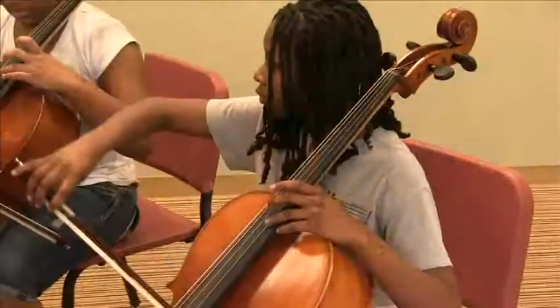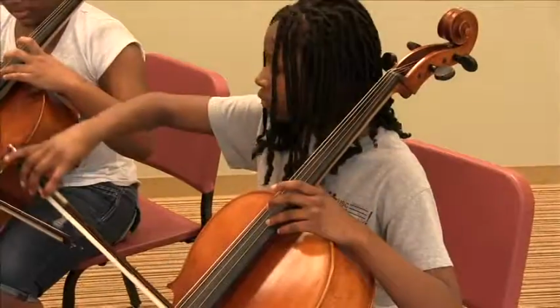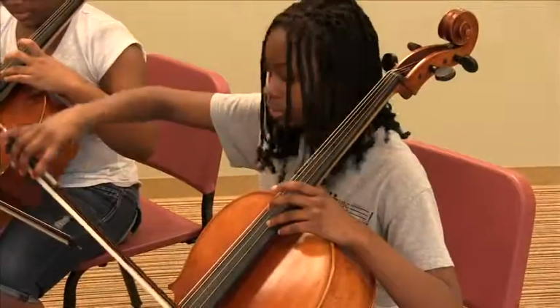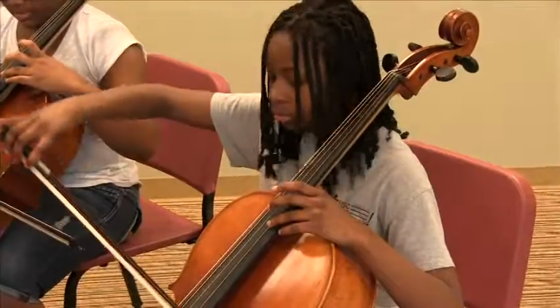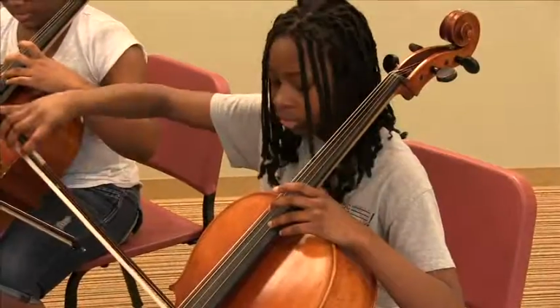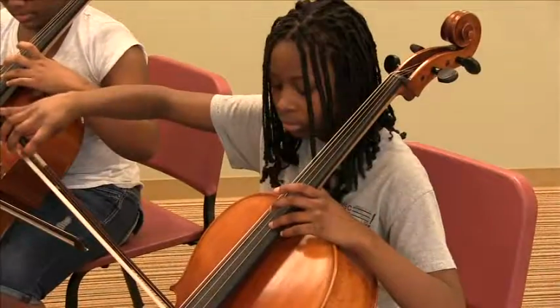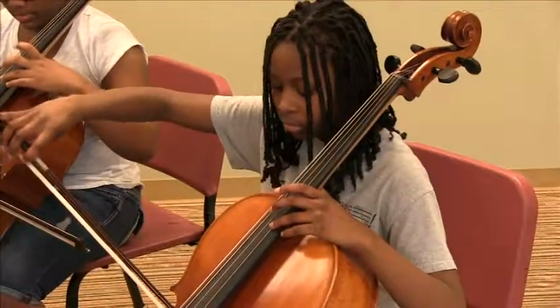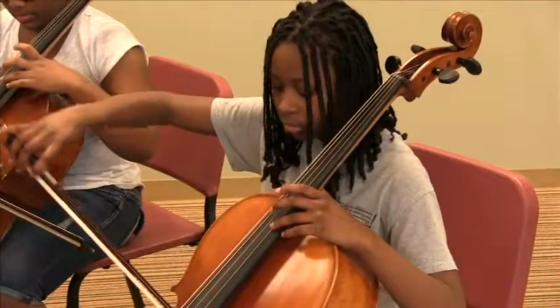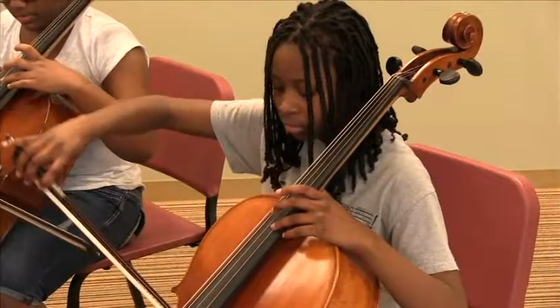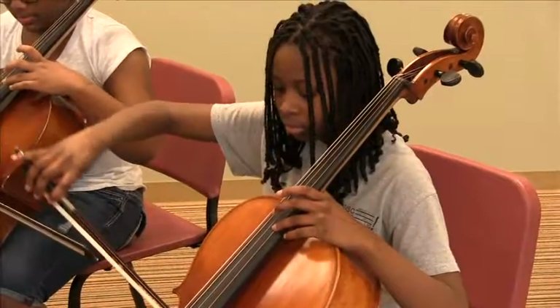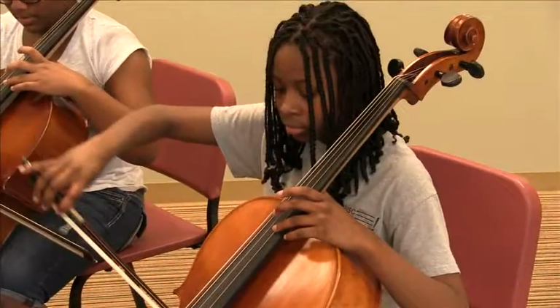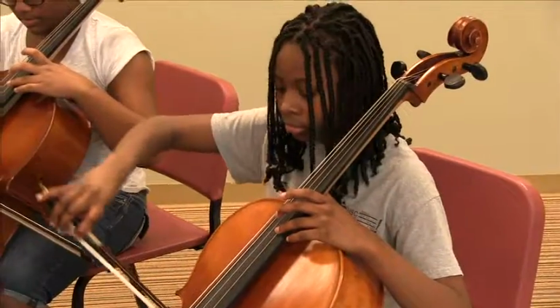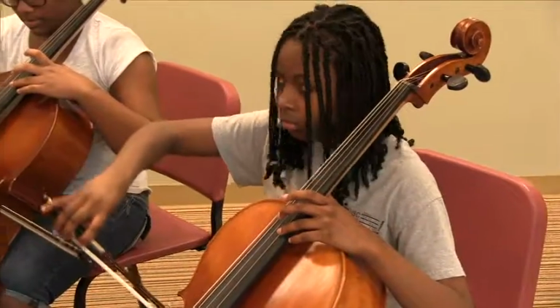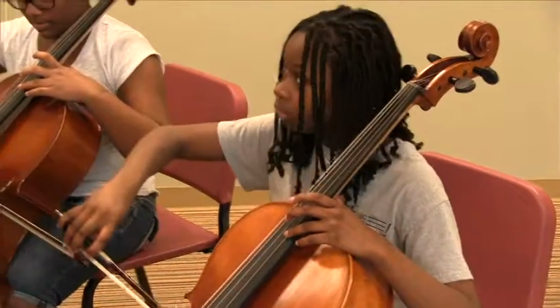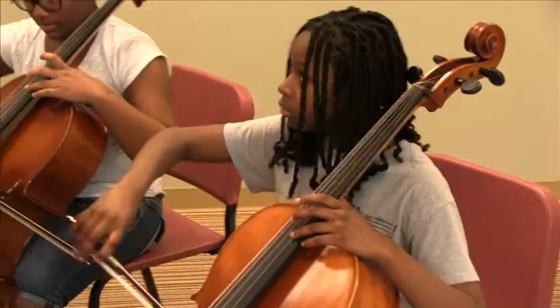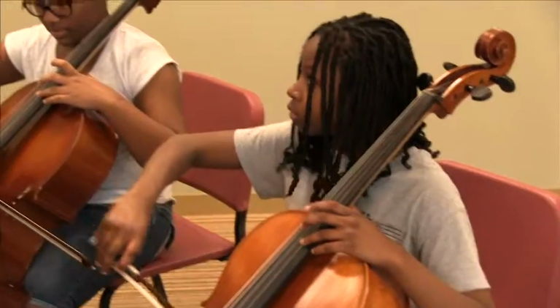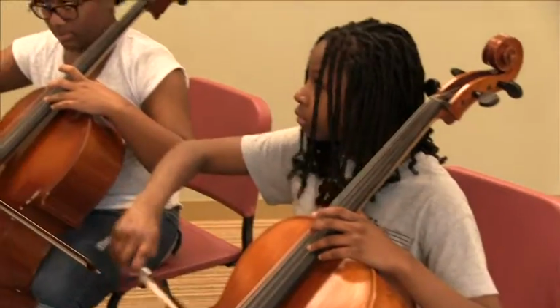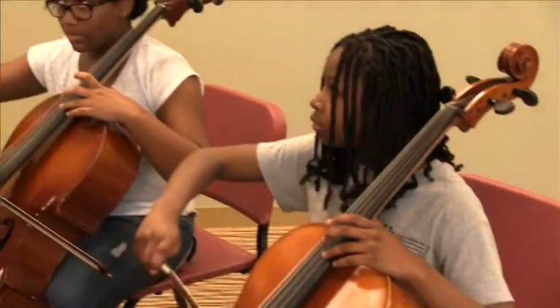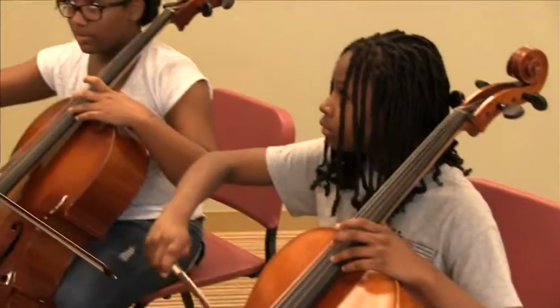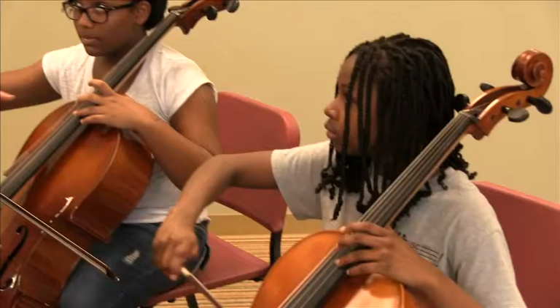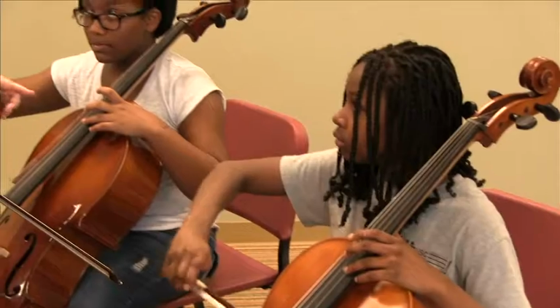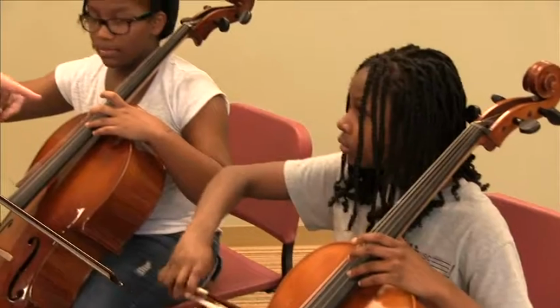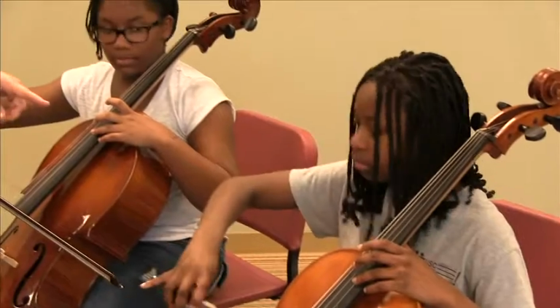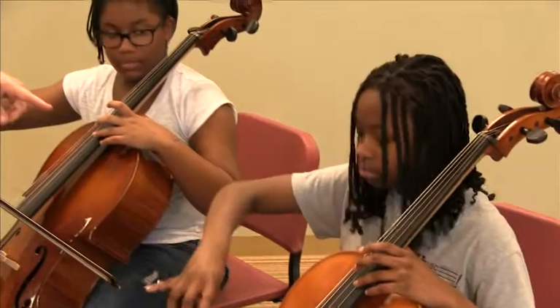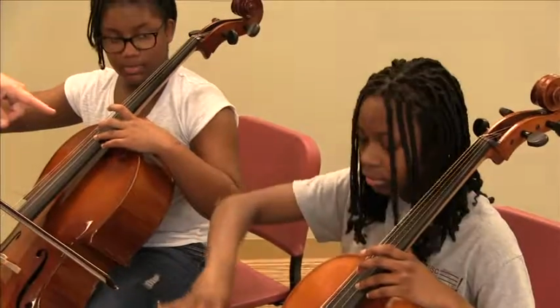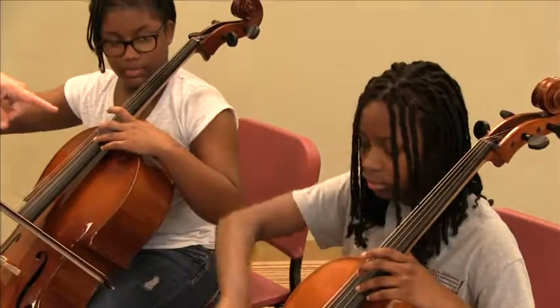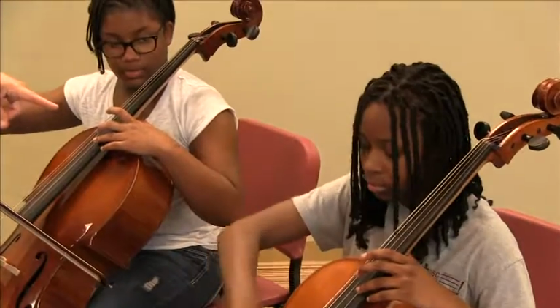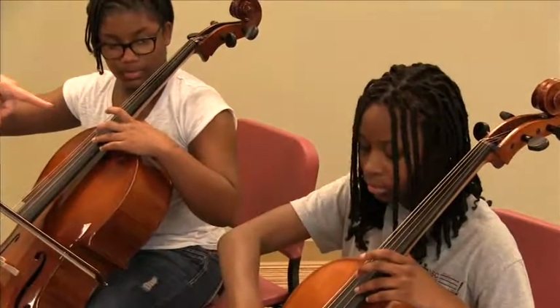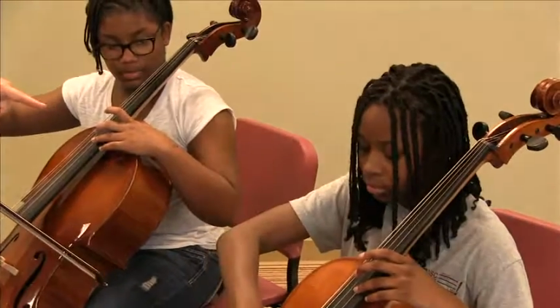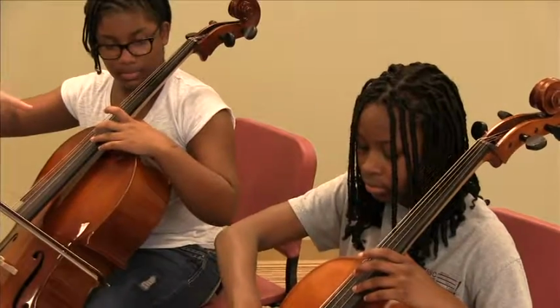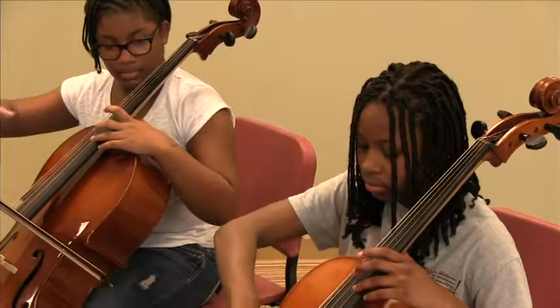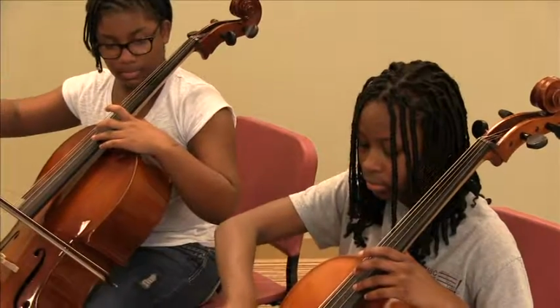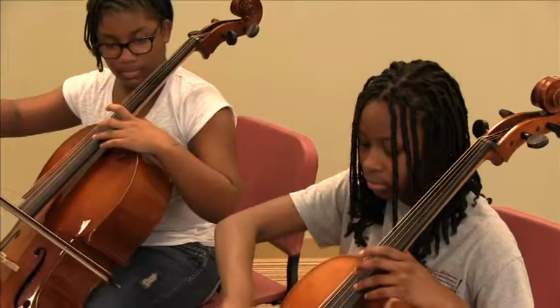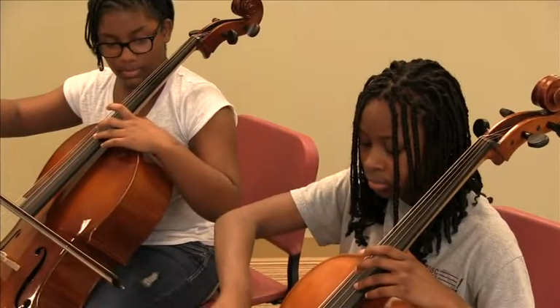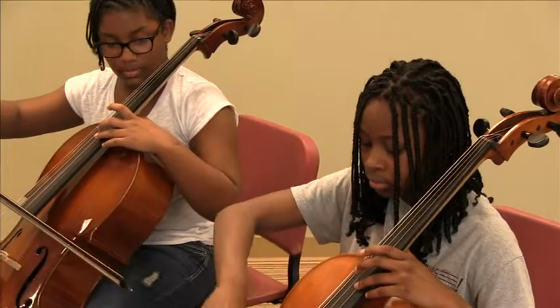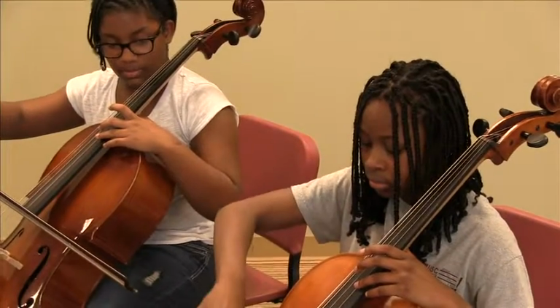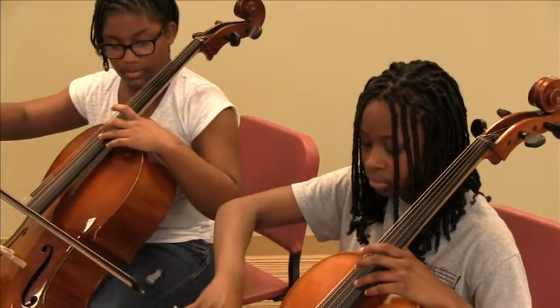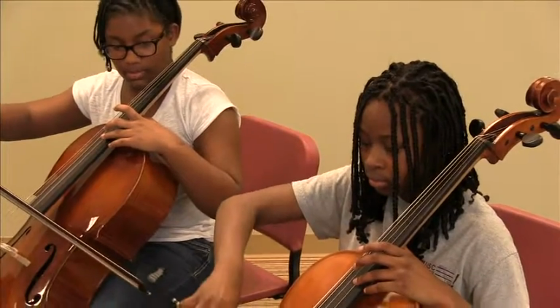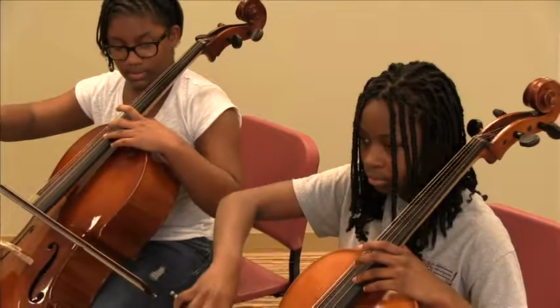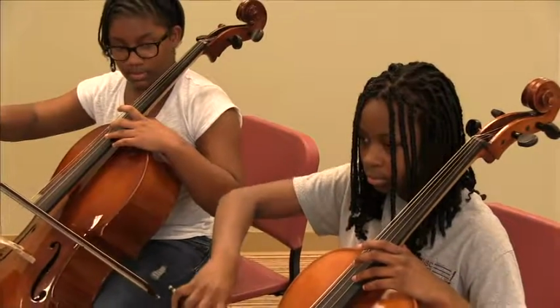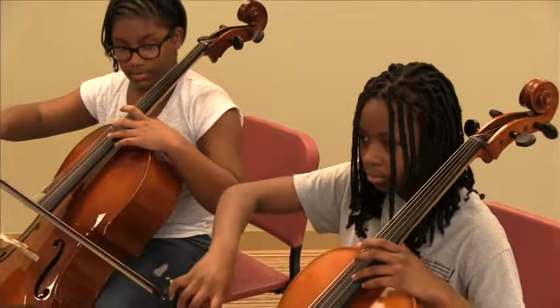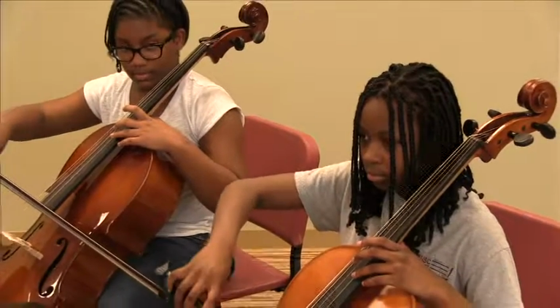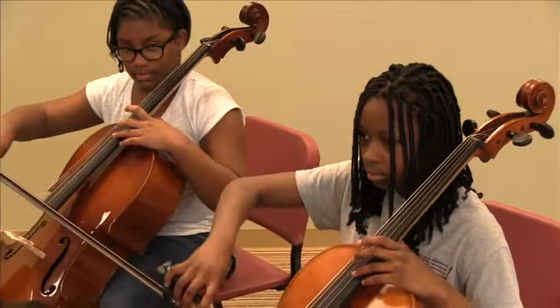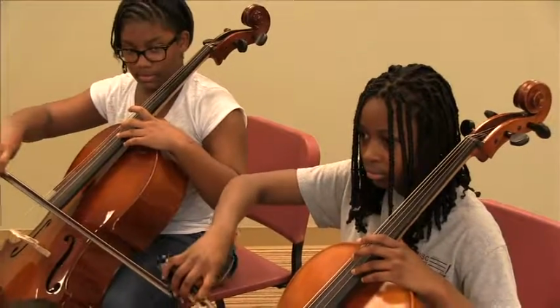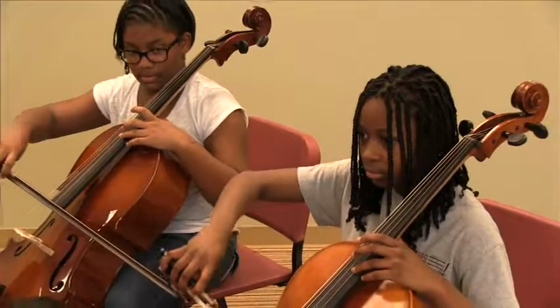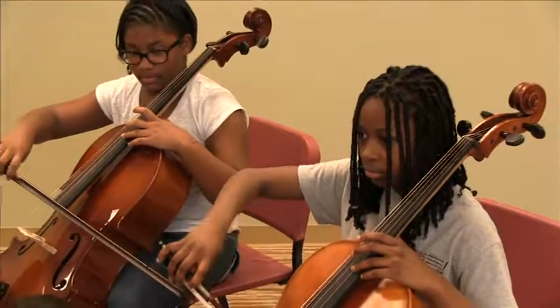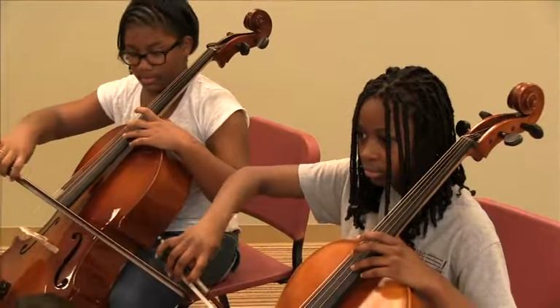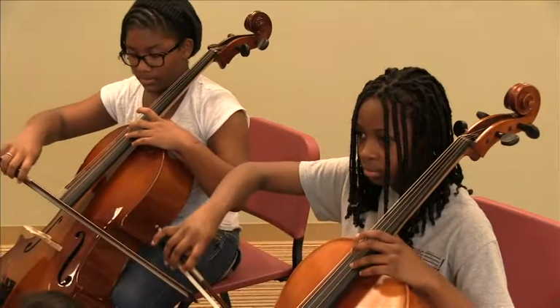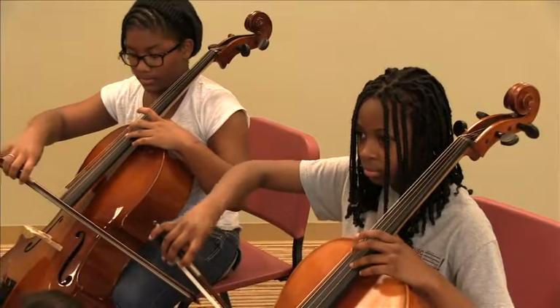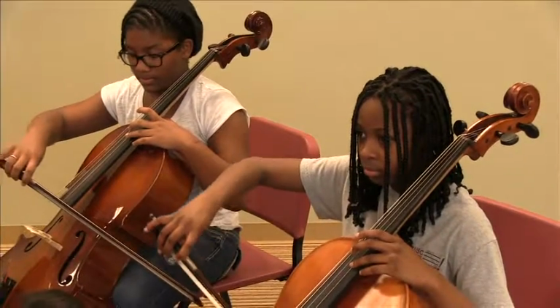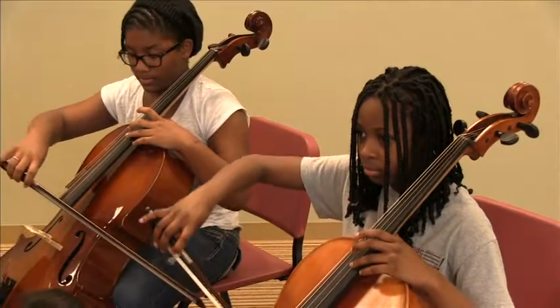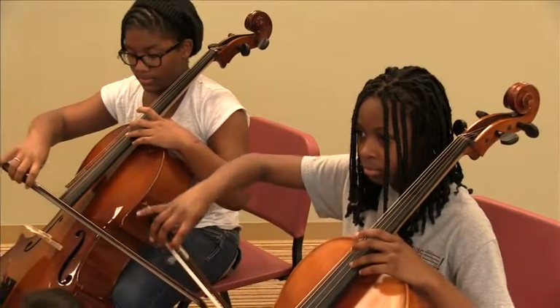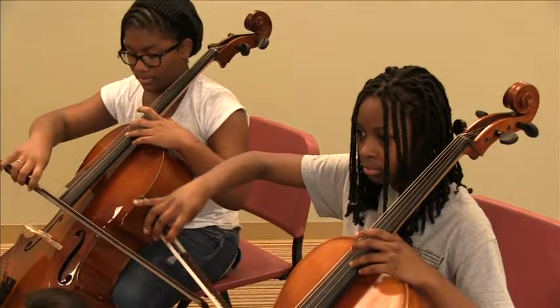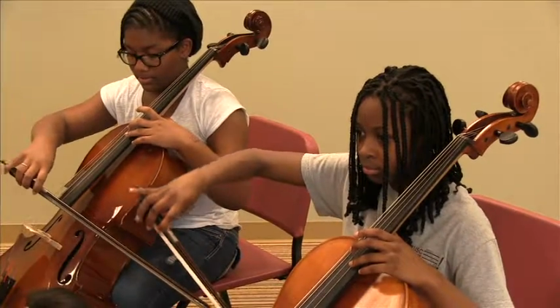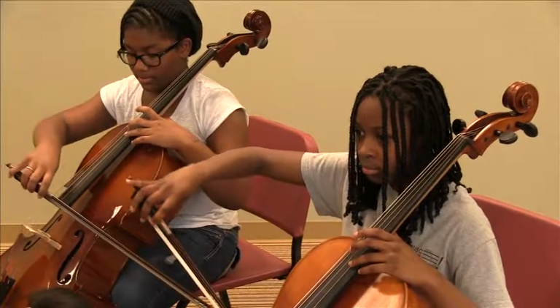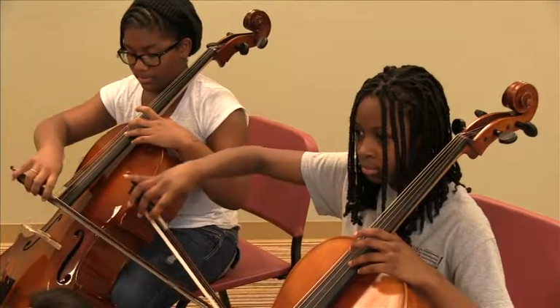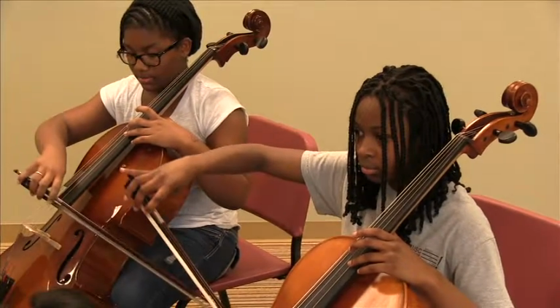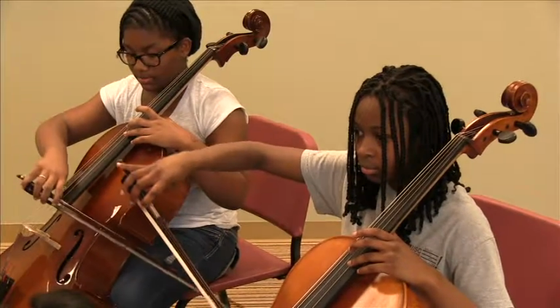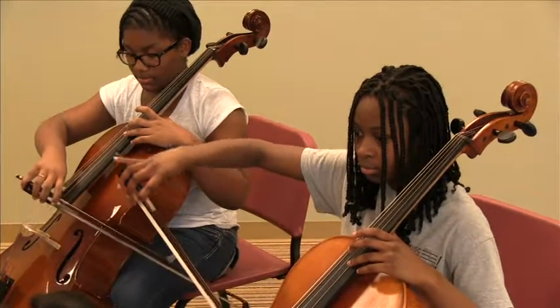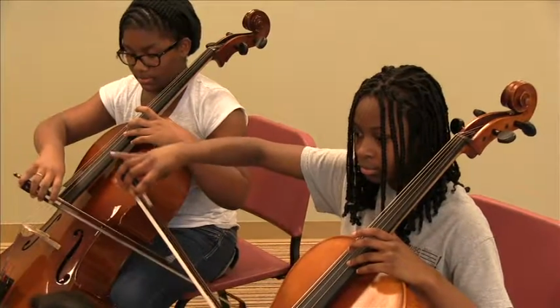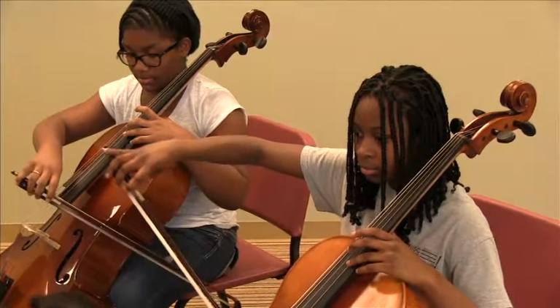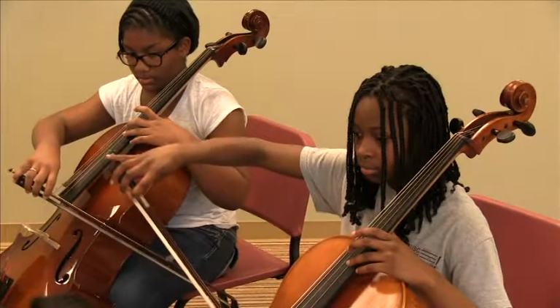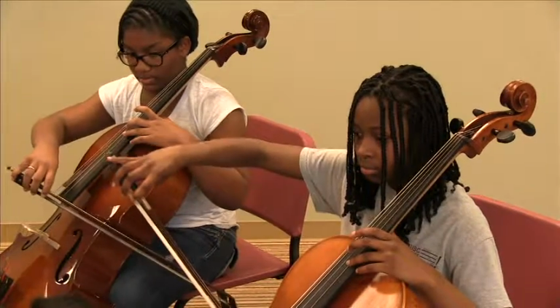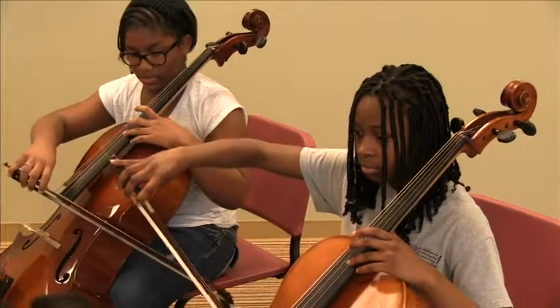A little bit higher. There you go. So that's the A harmonic. Terrific.